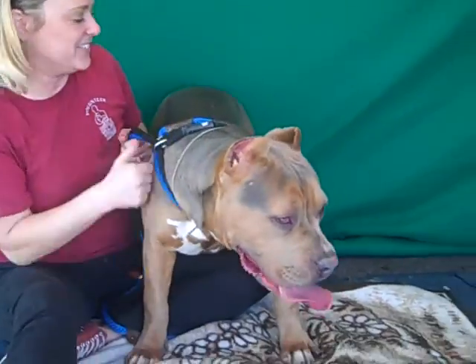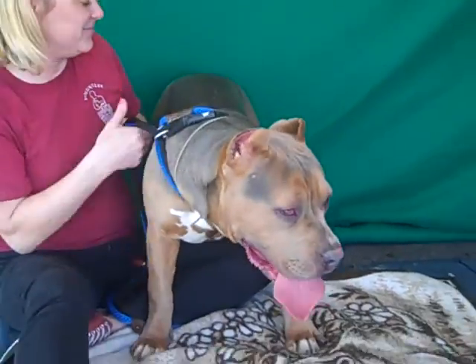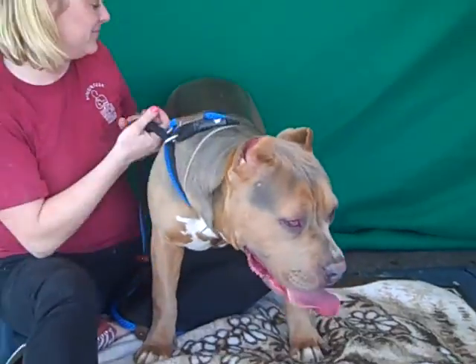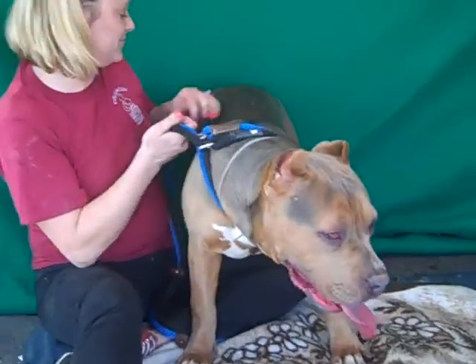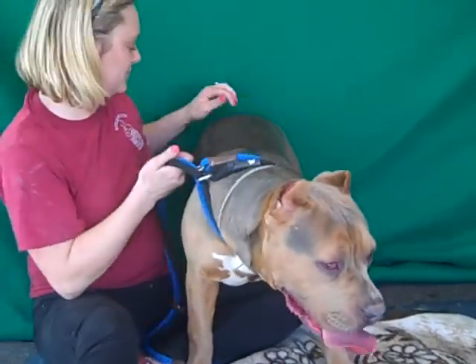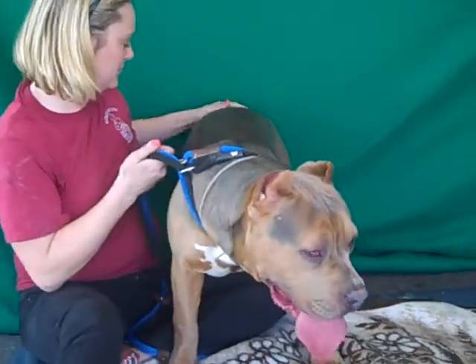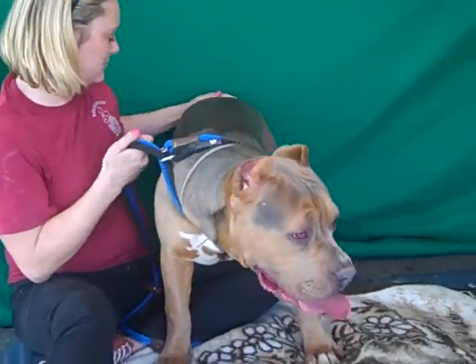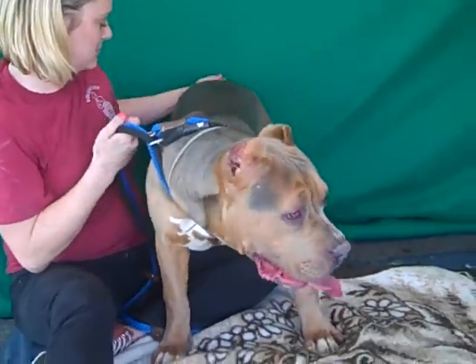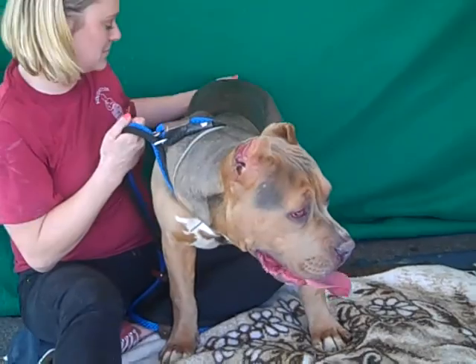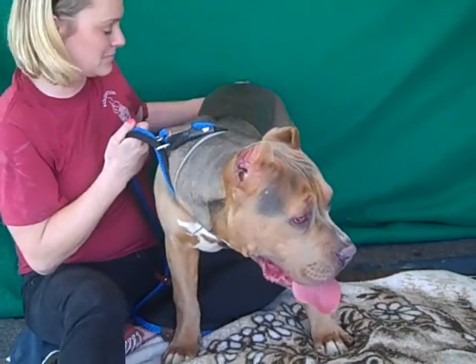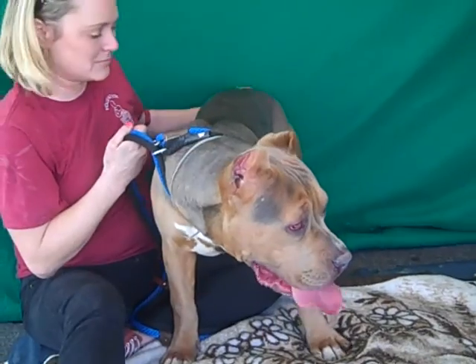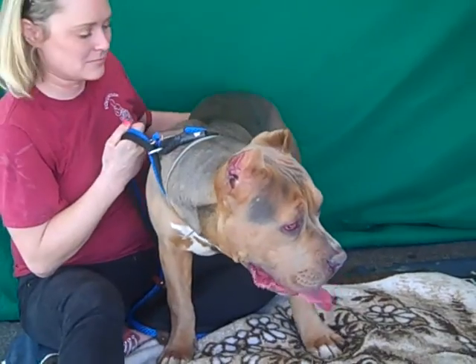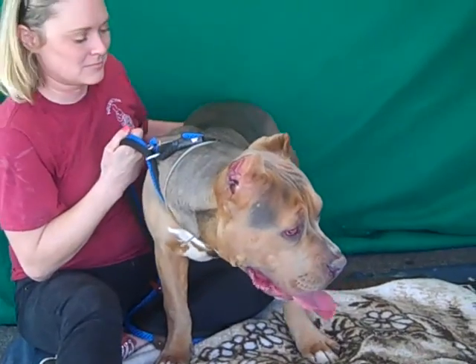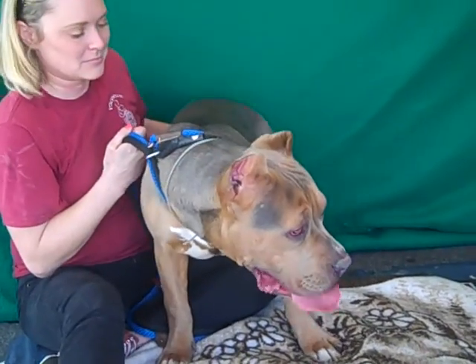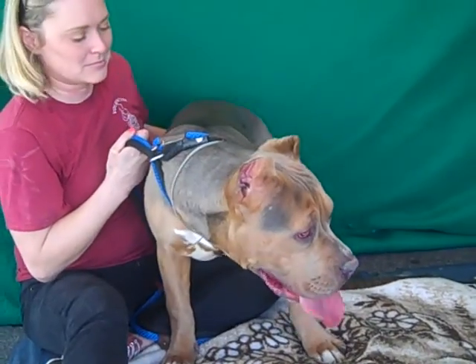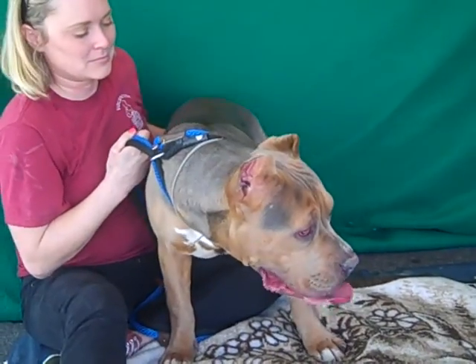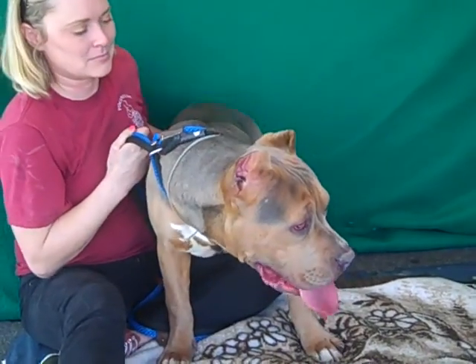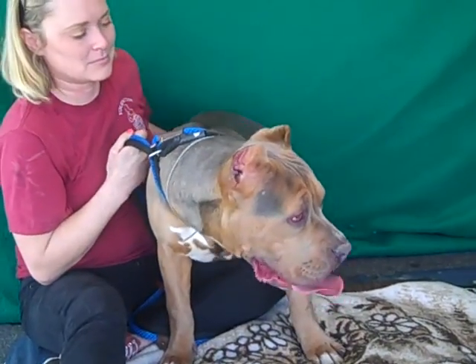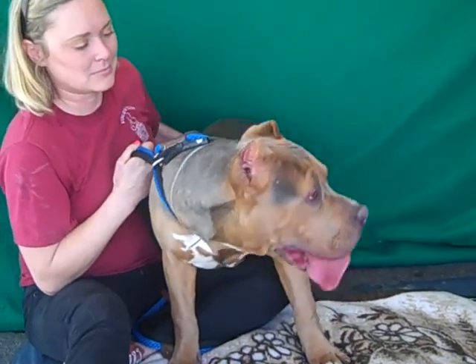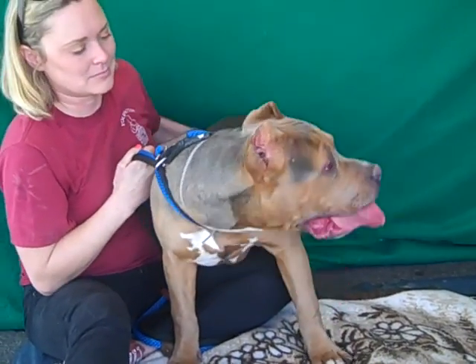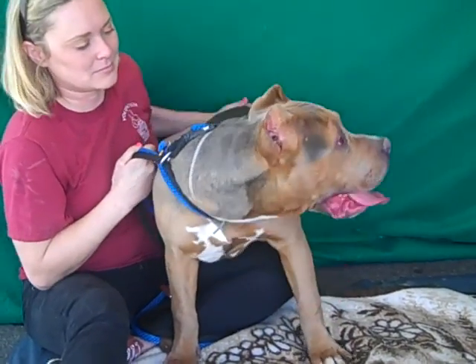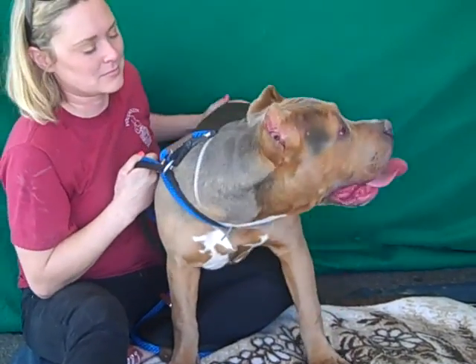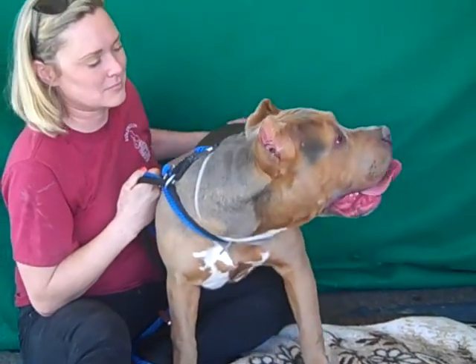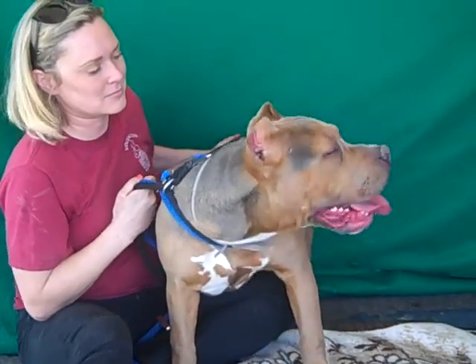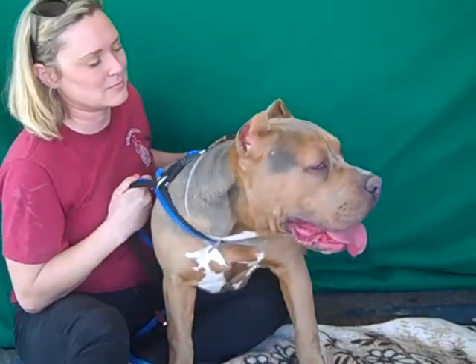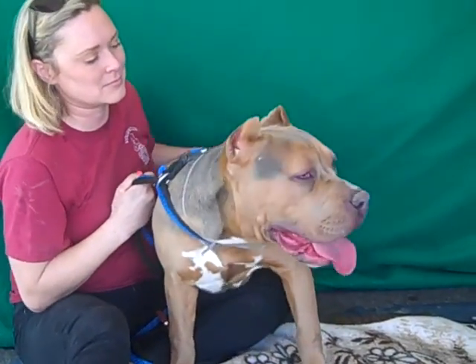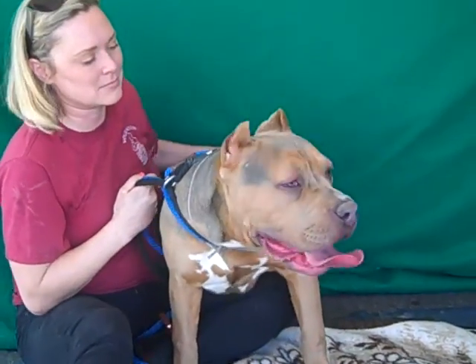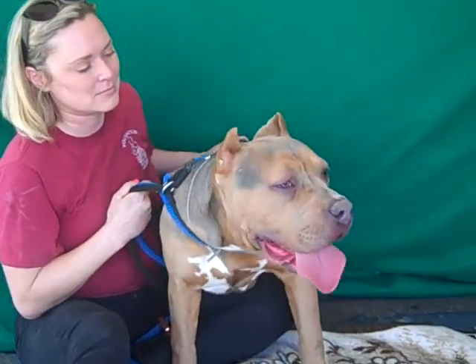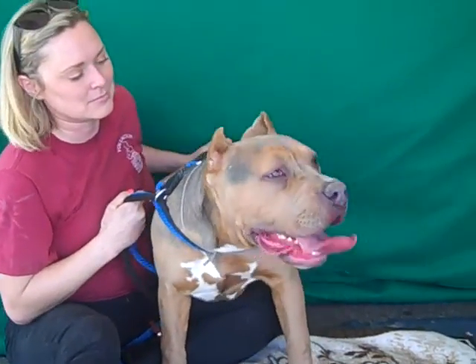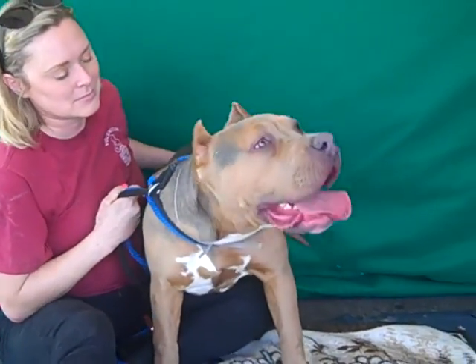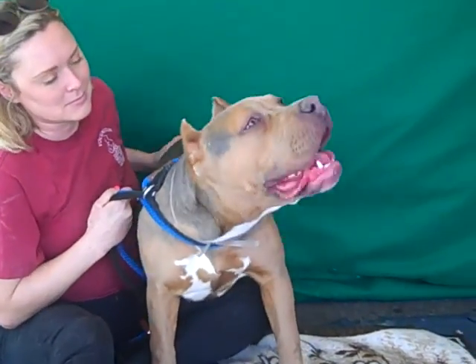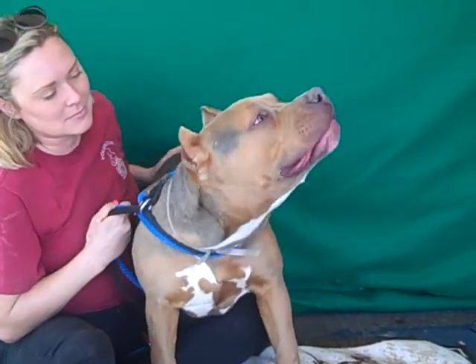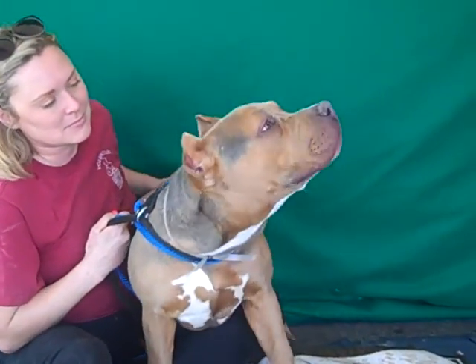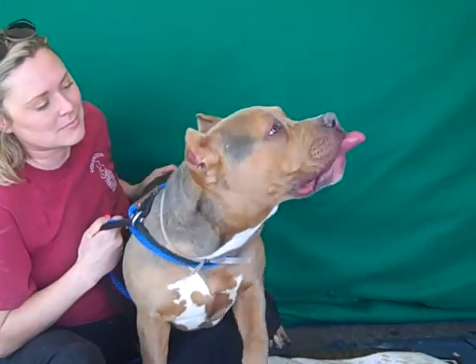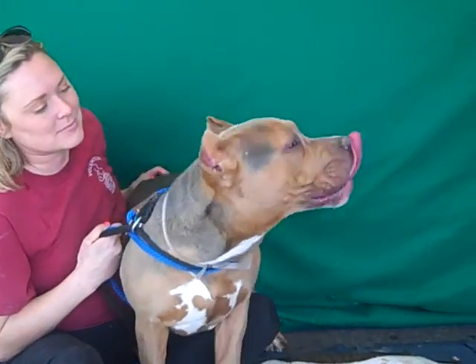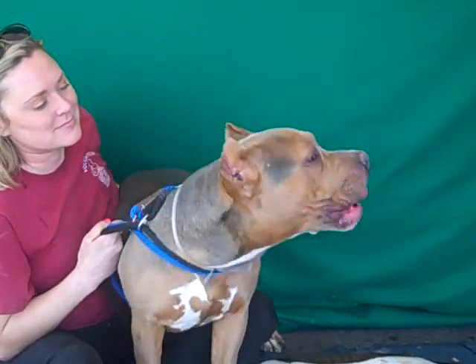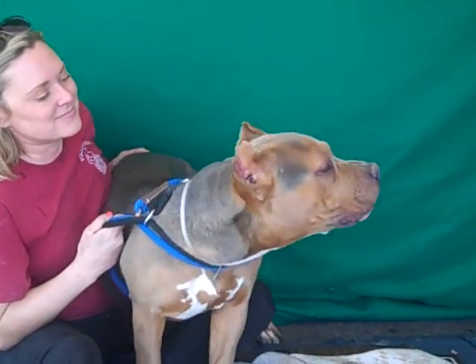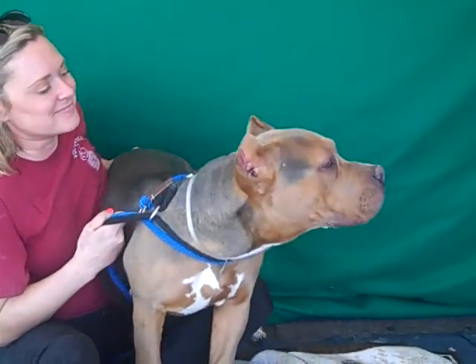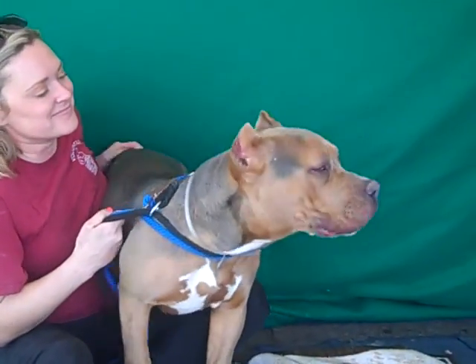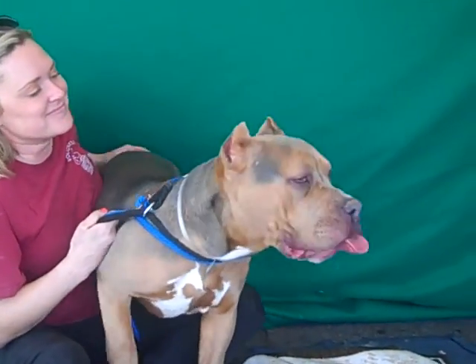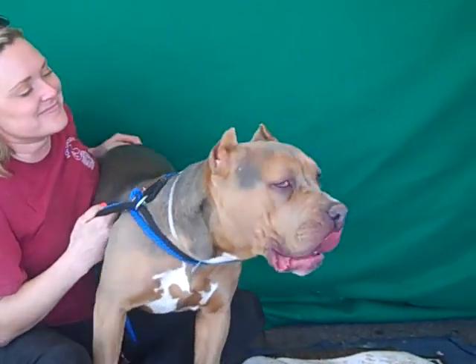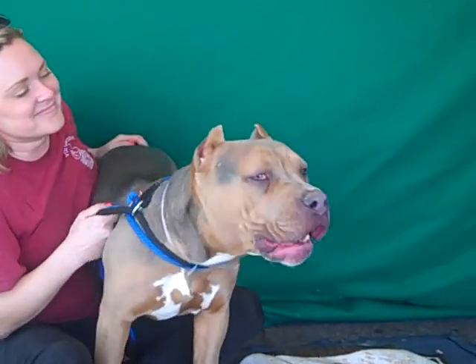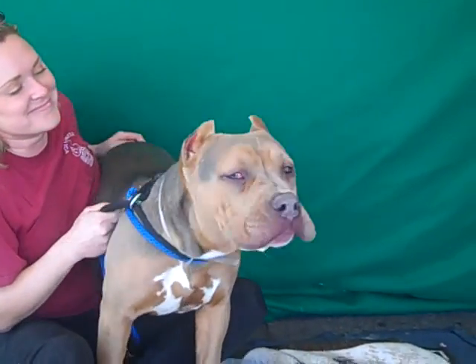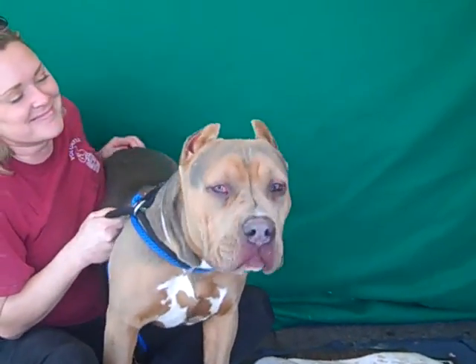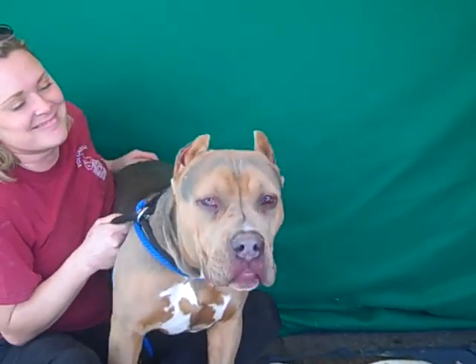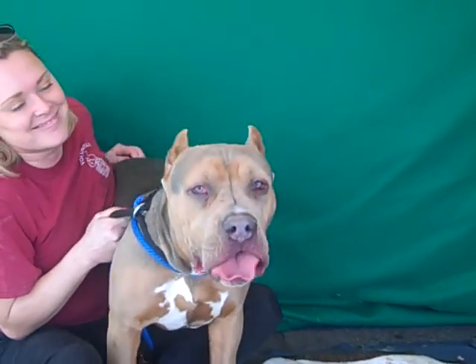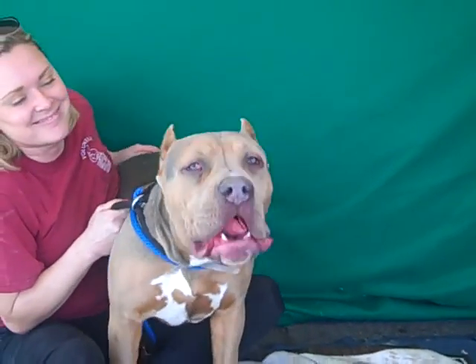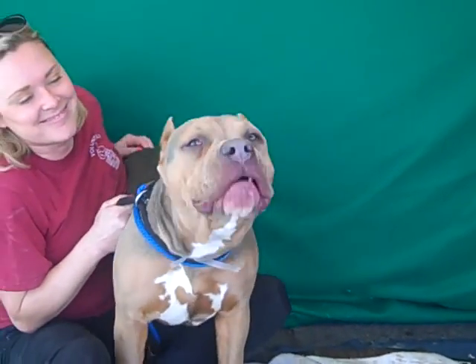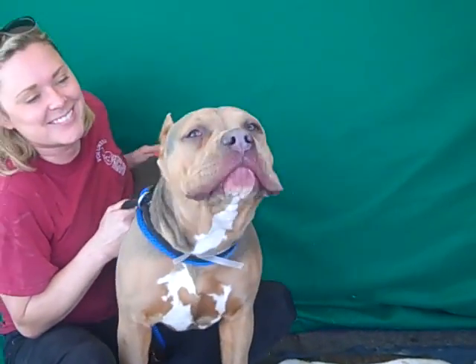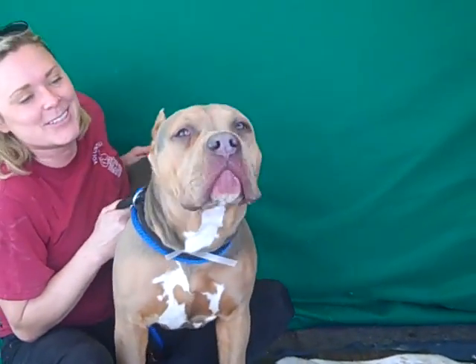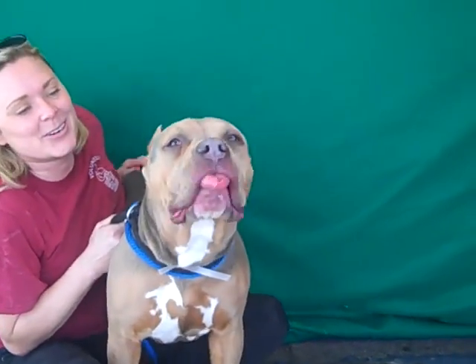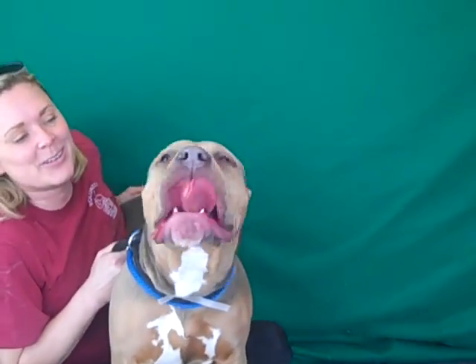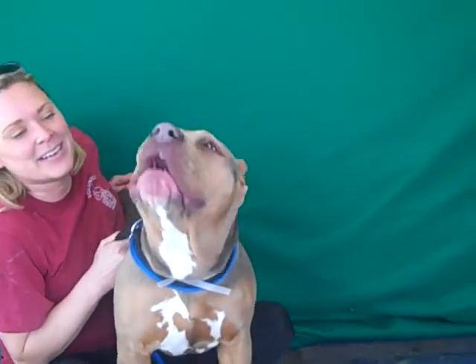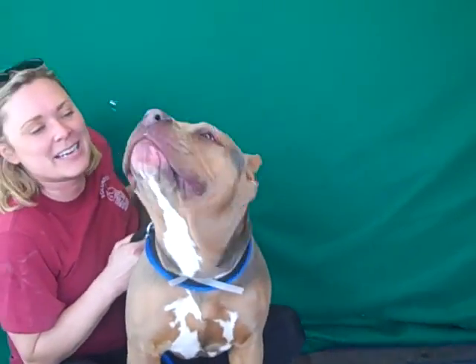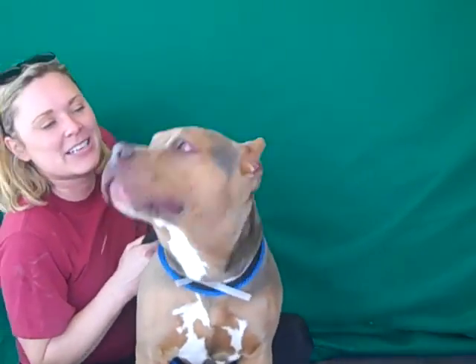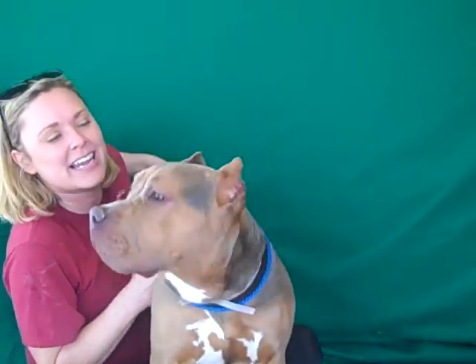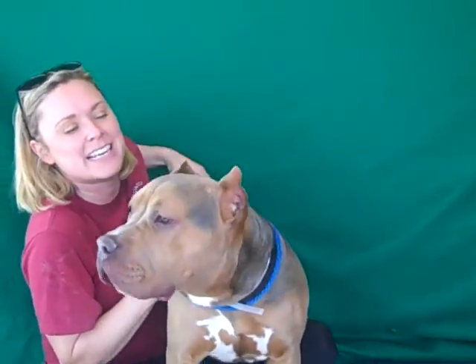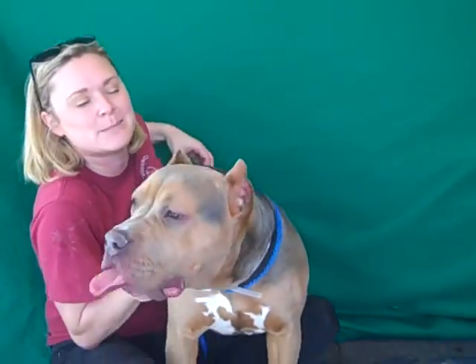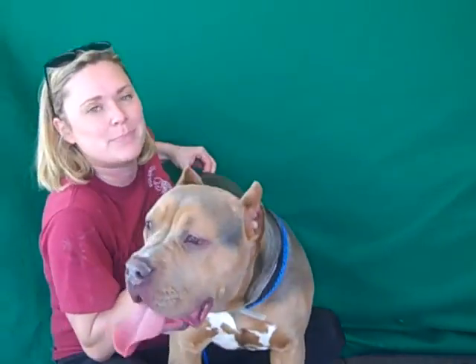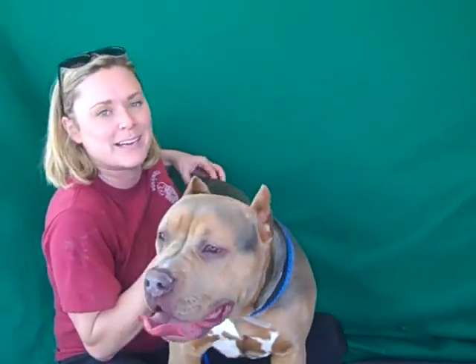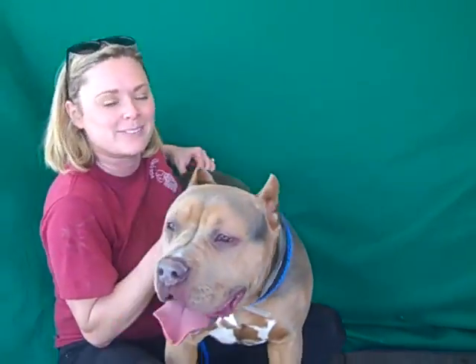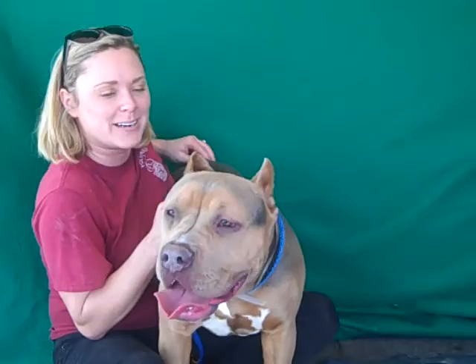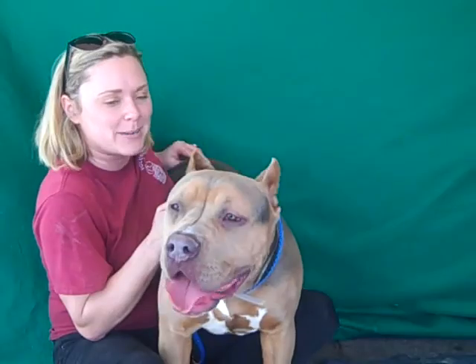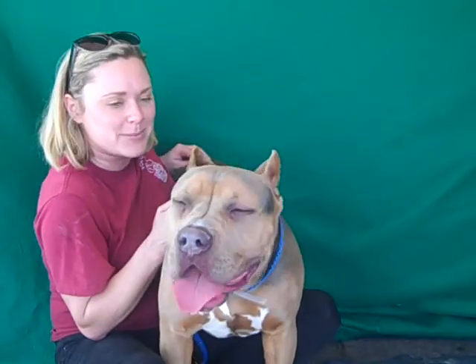Like Janet said, she seems to be able to be worked with. And boy, is she nice.